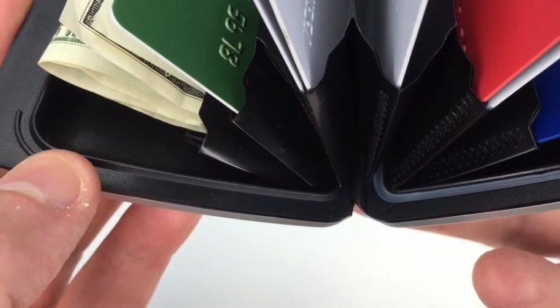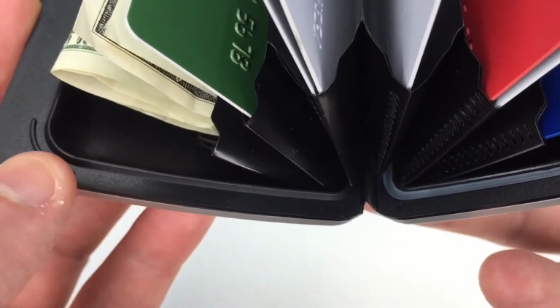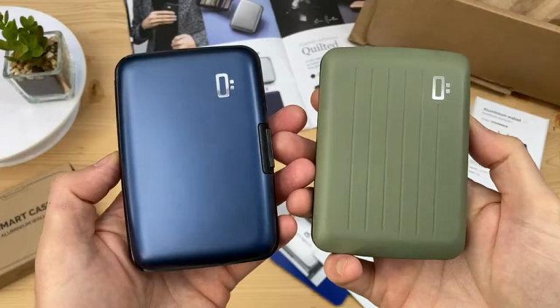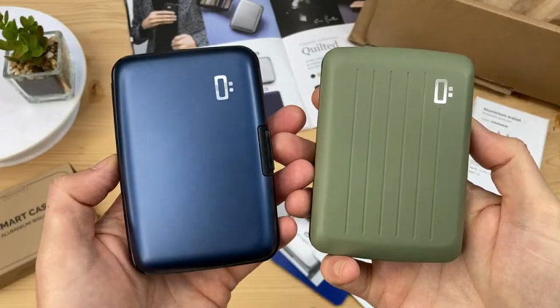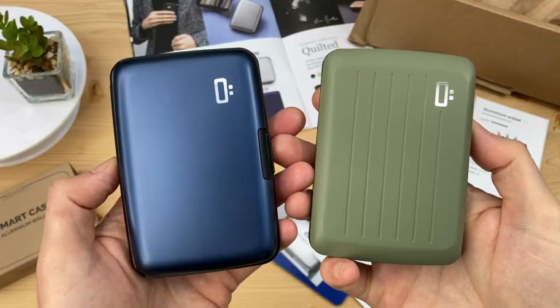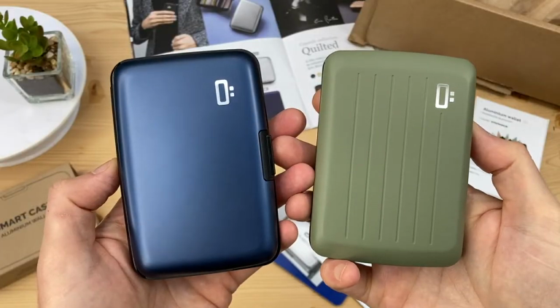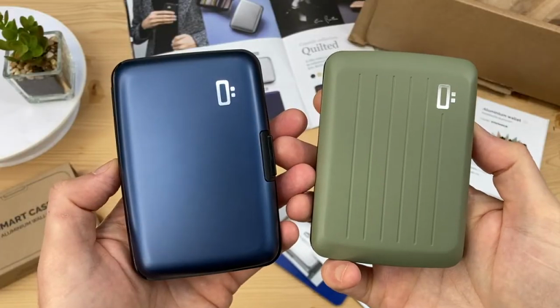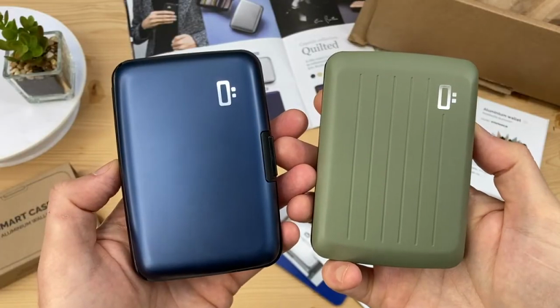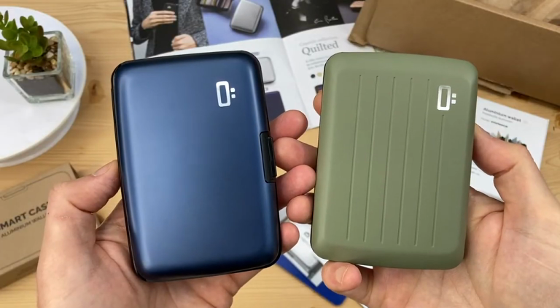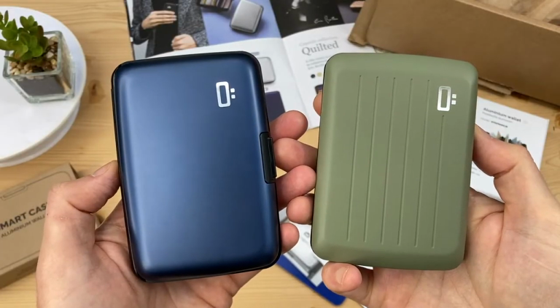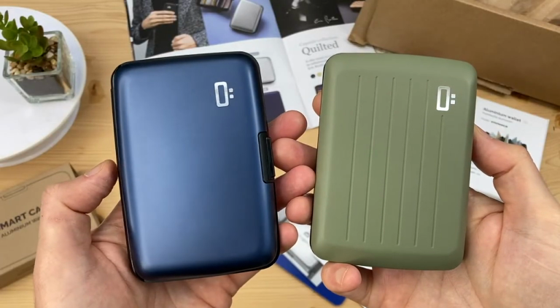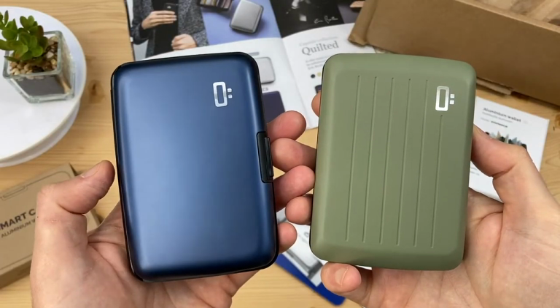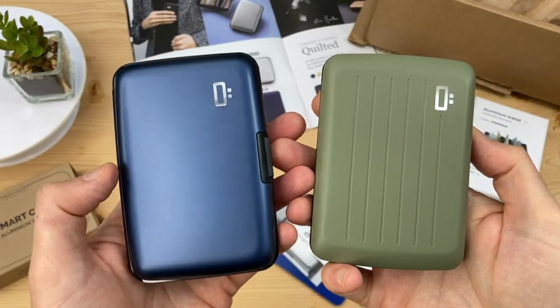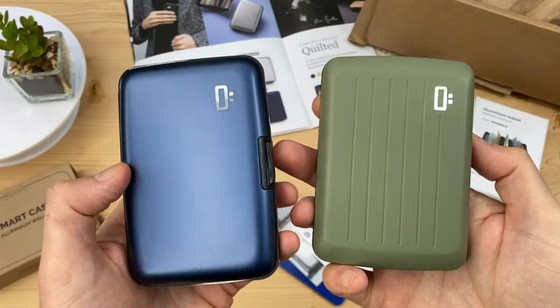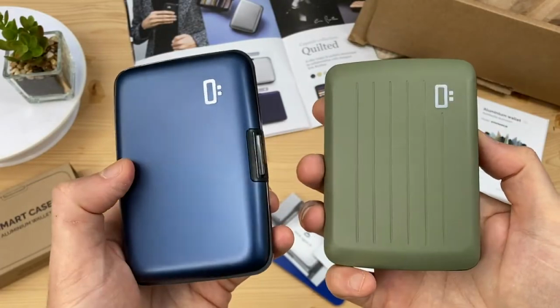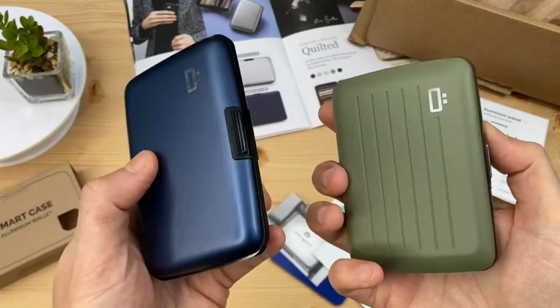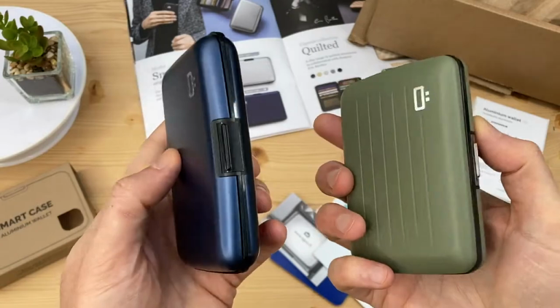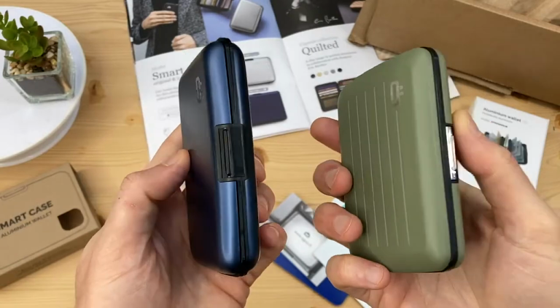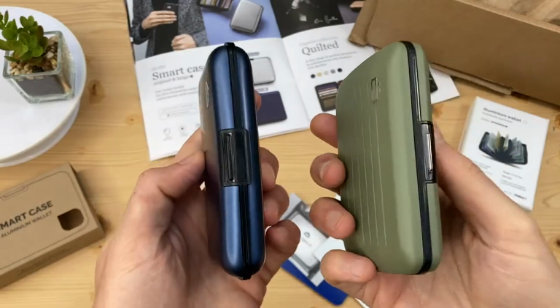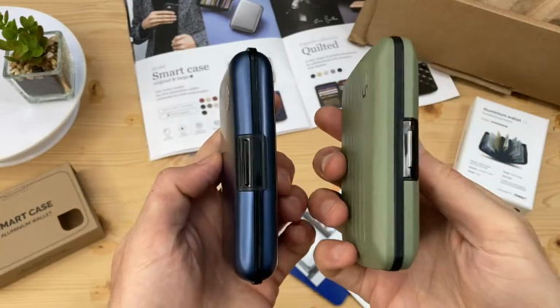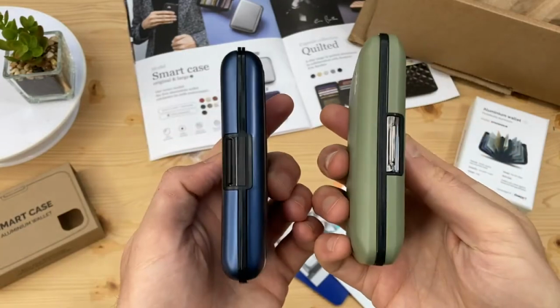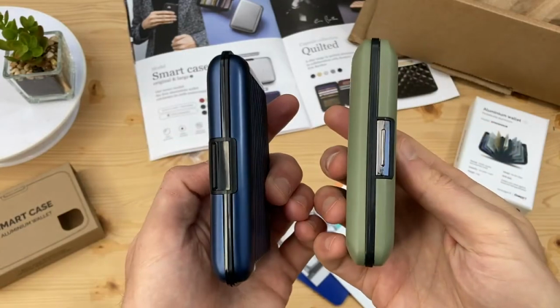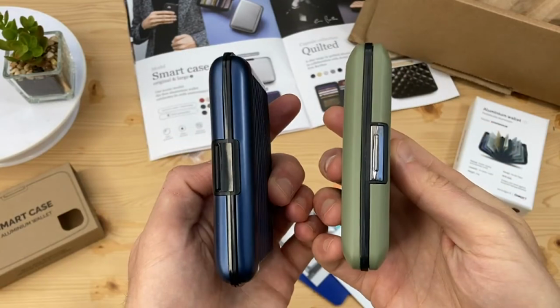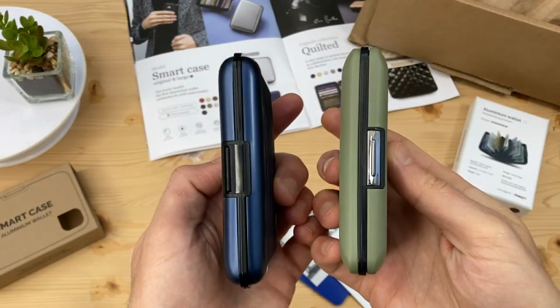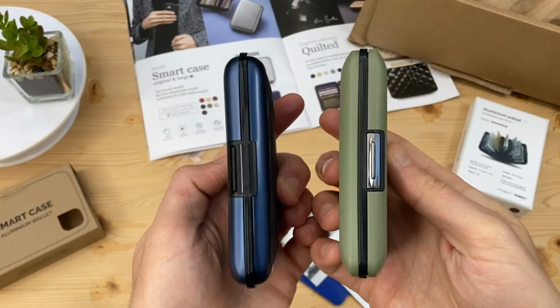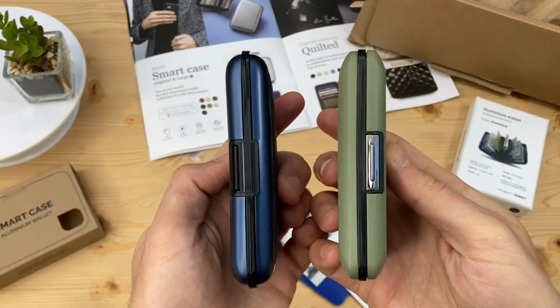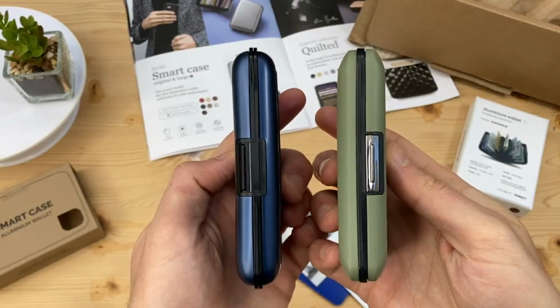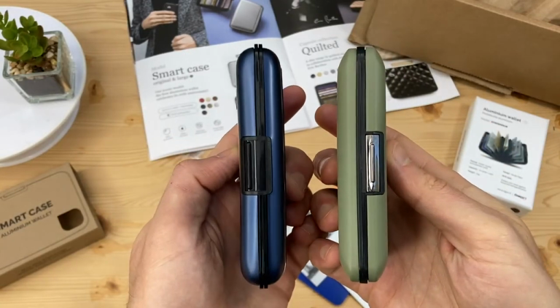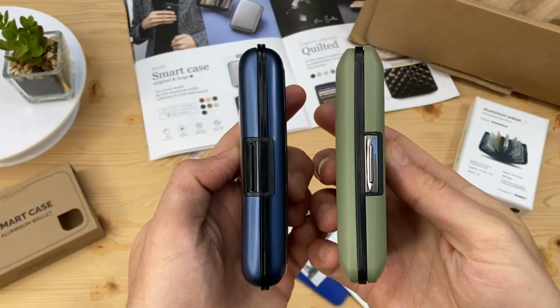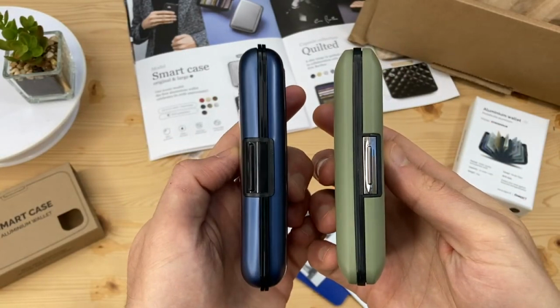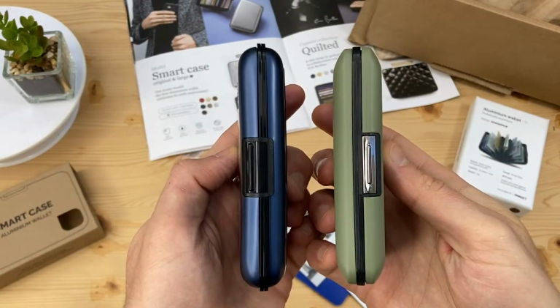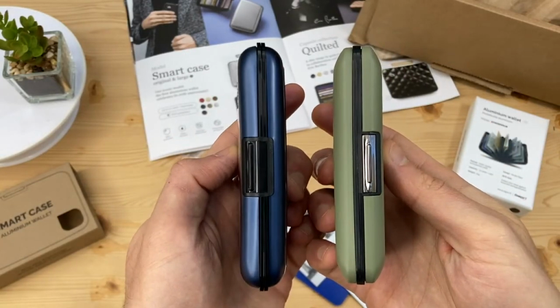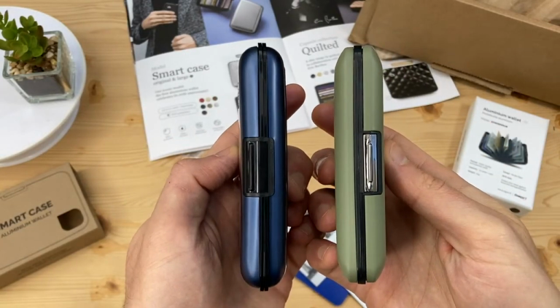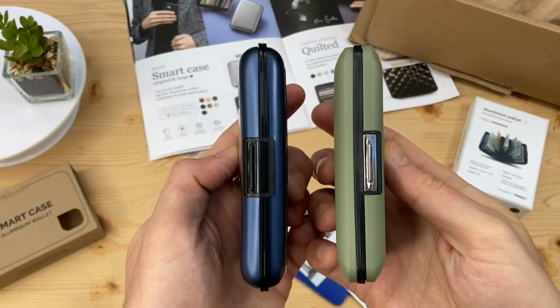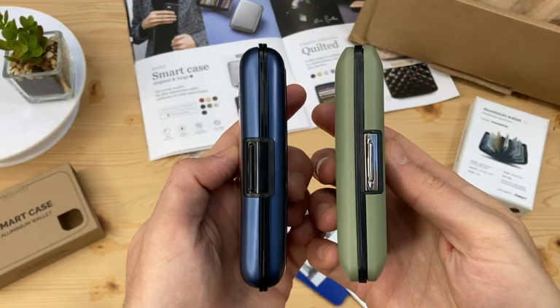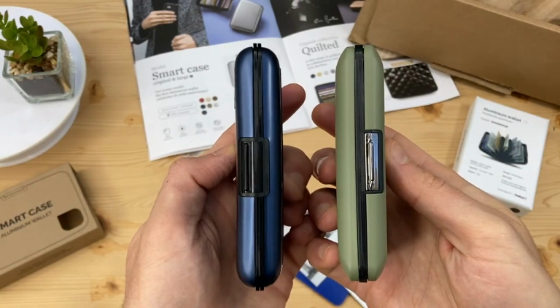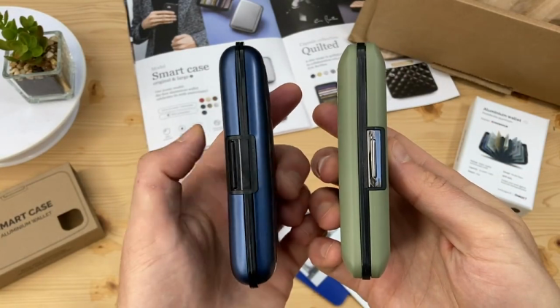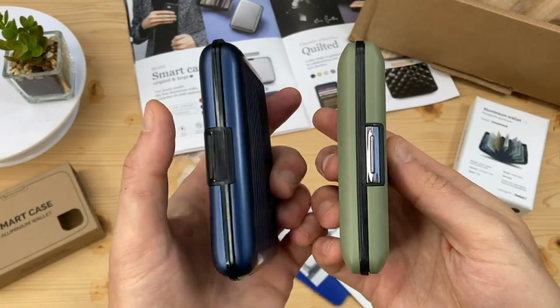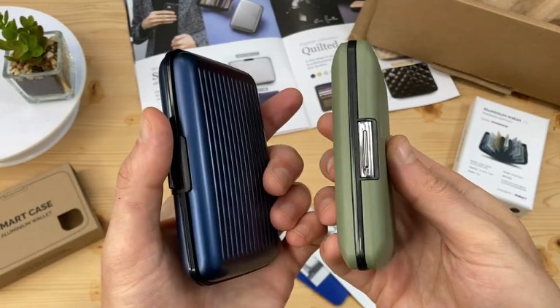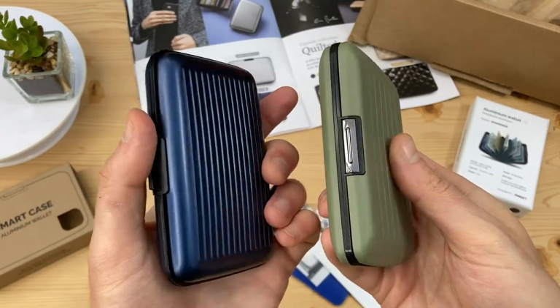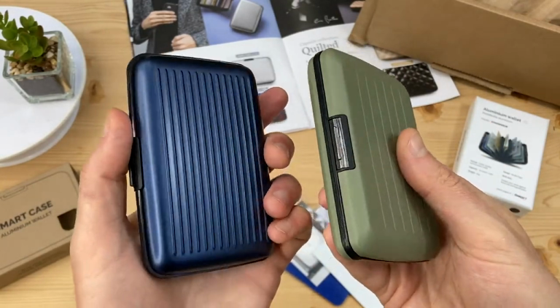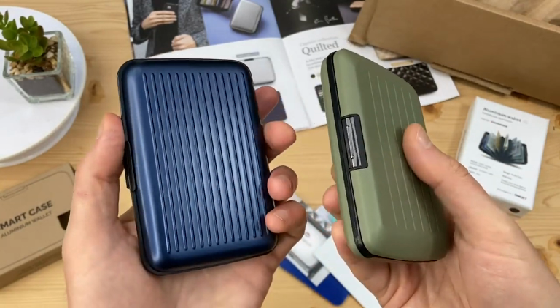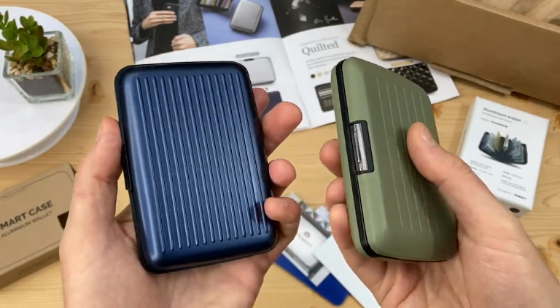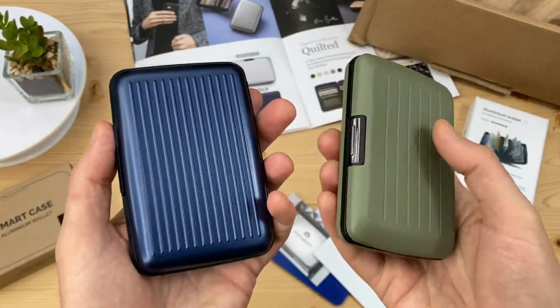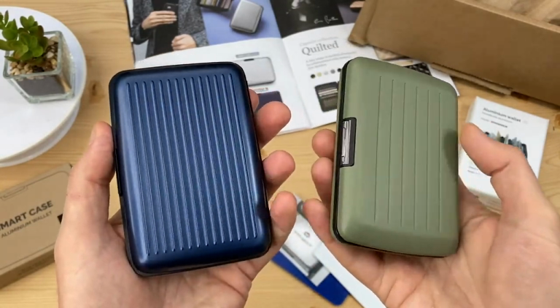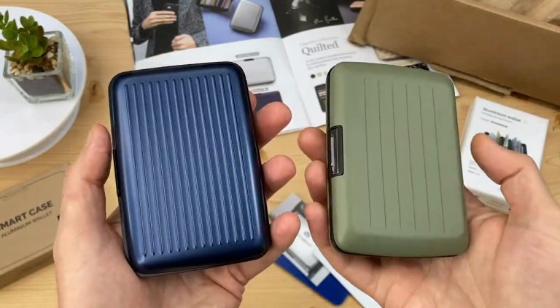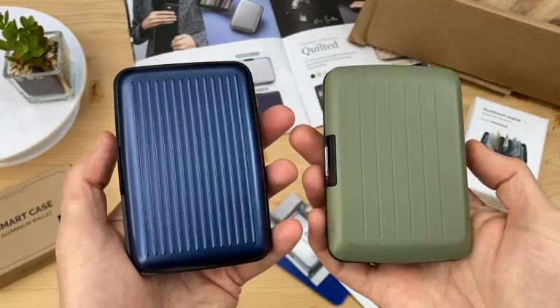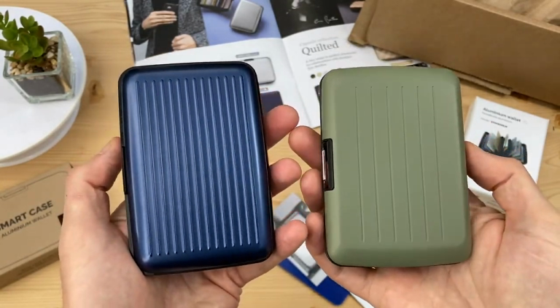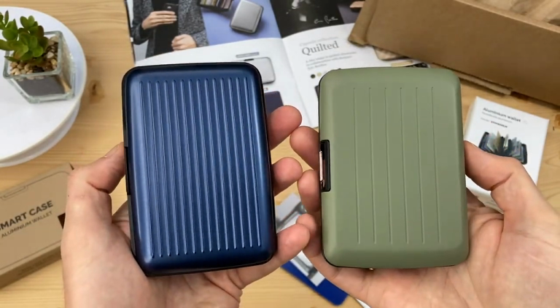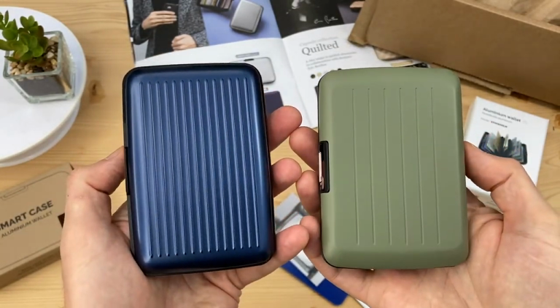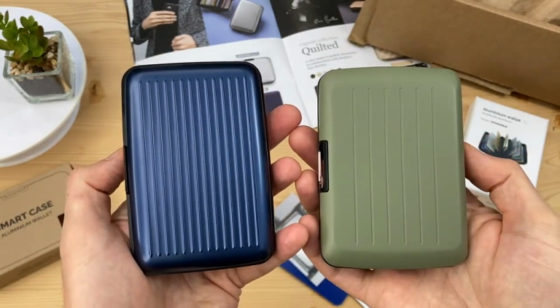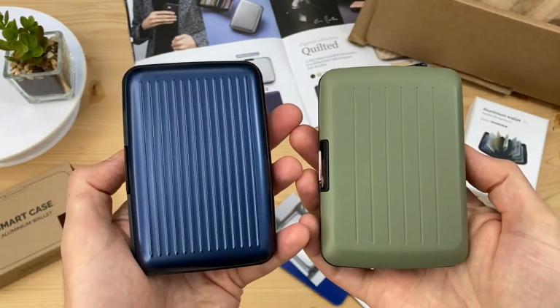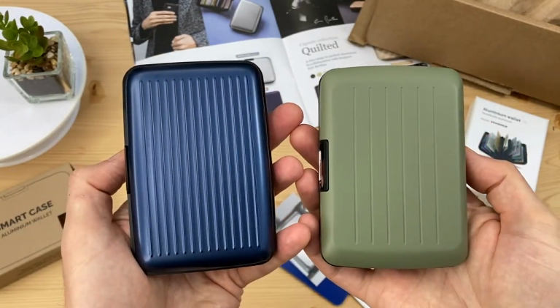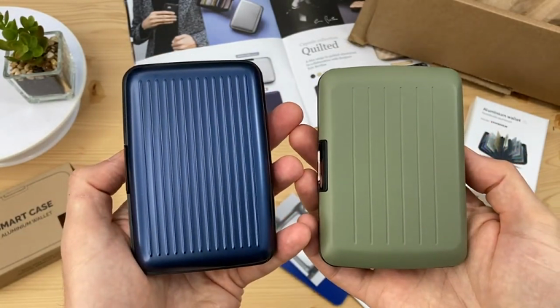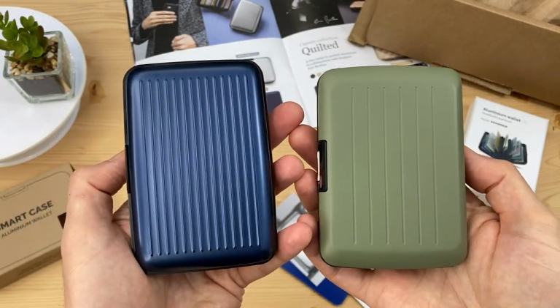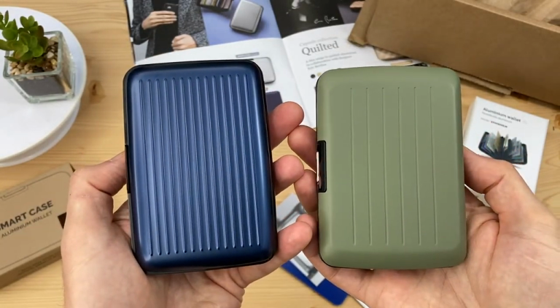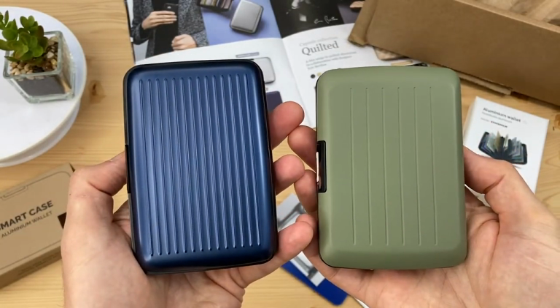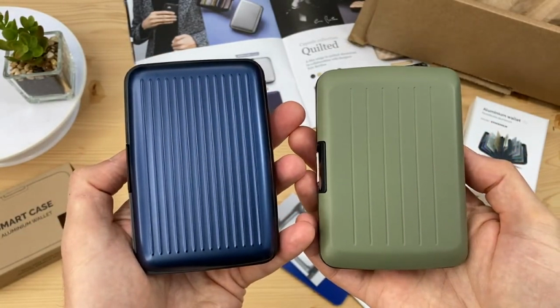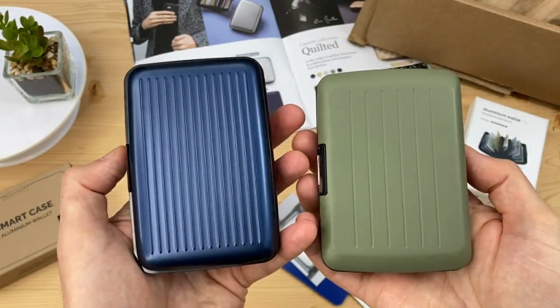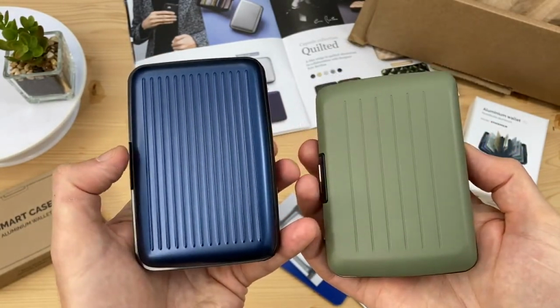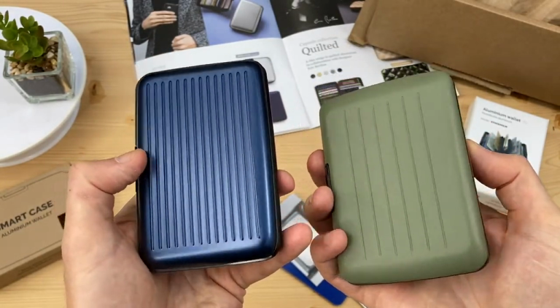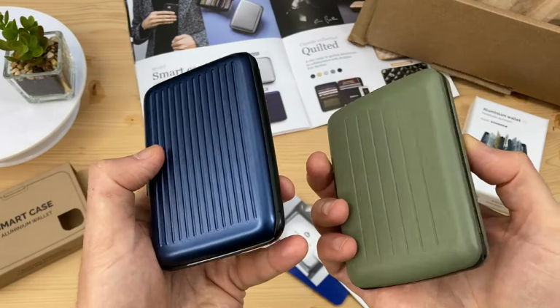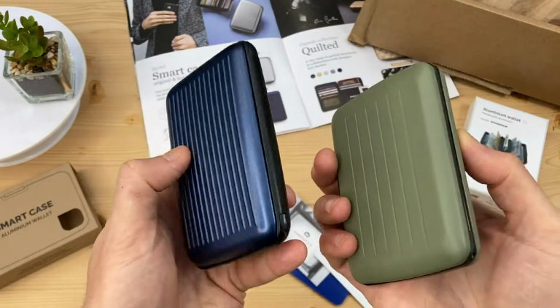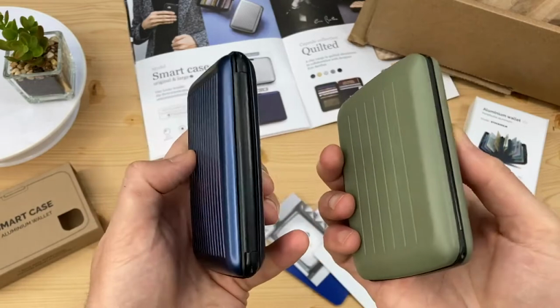The original and V2 have the same length, width and depth — that's 110 x 74 x 21 mm.